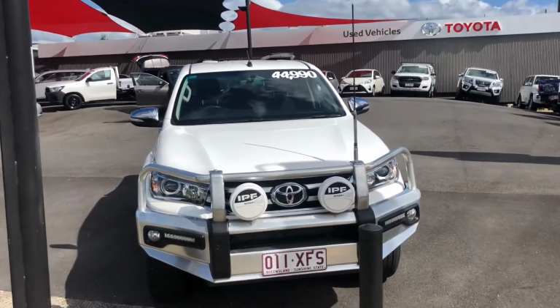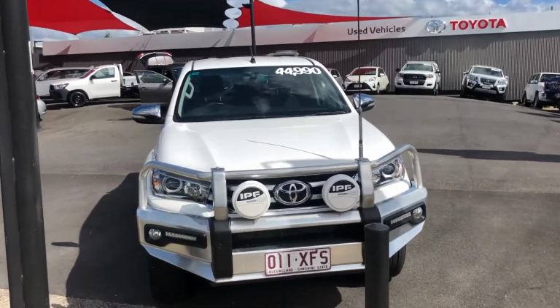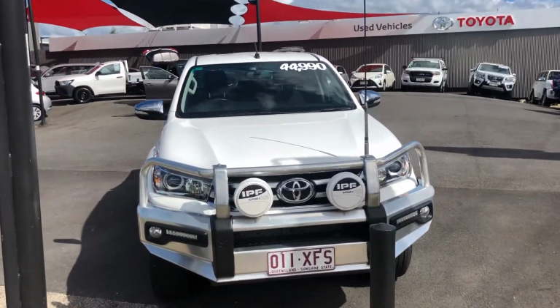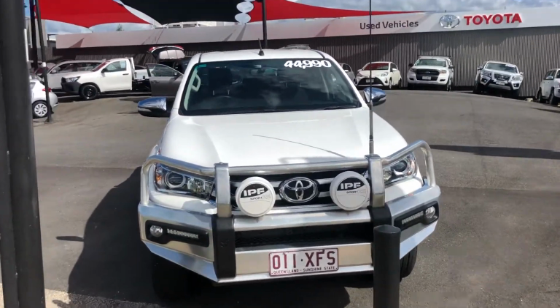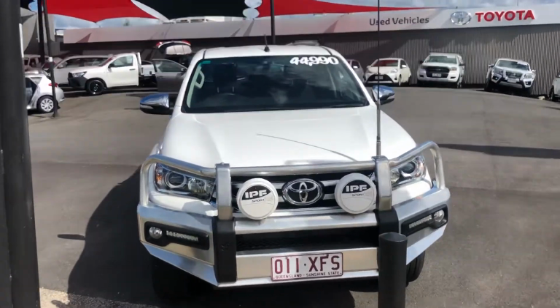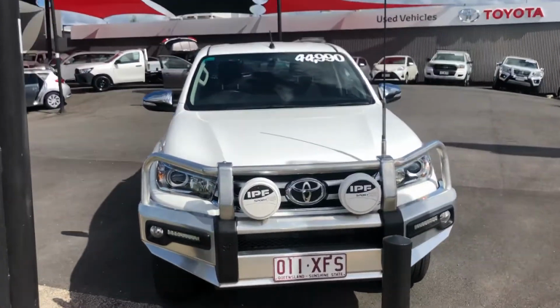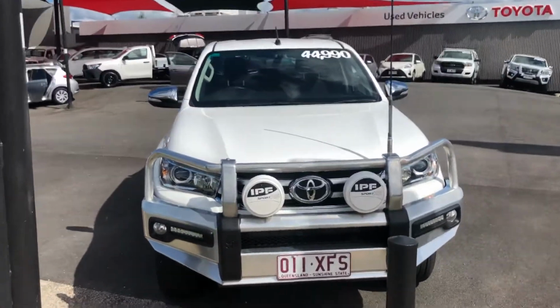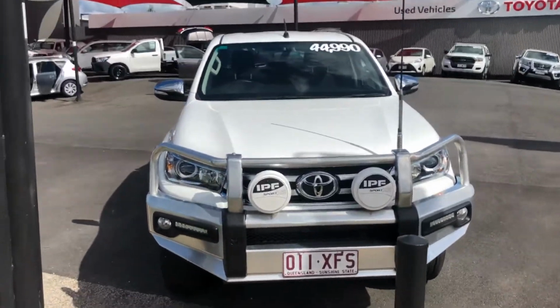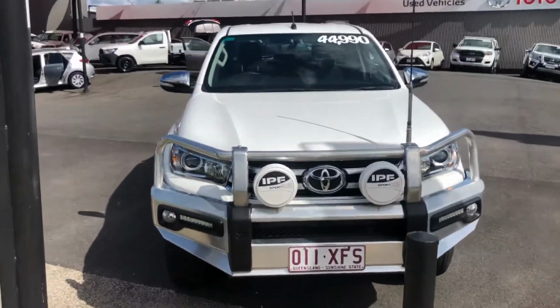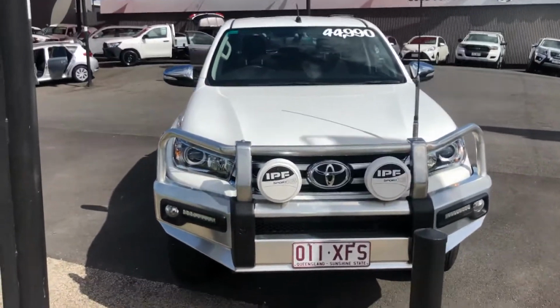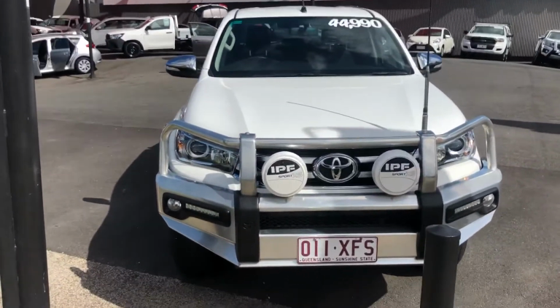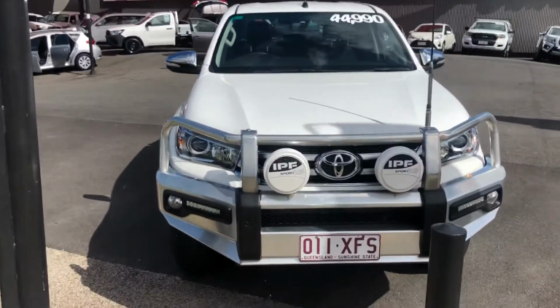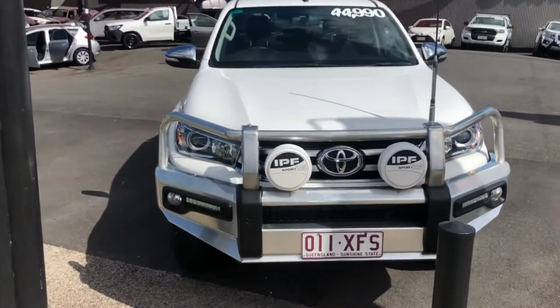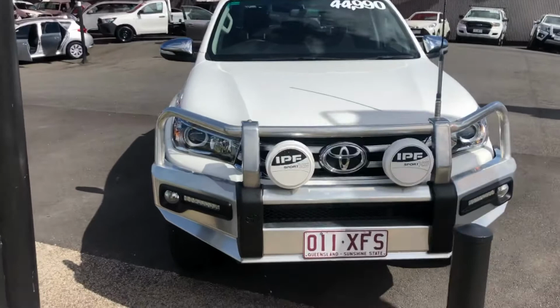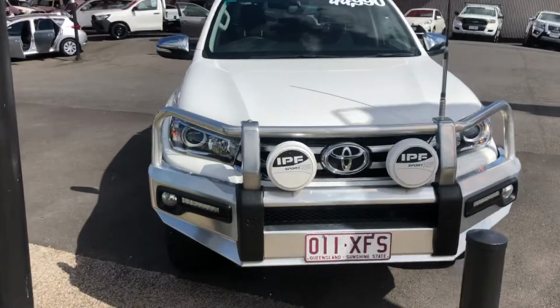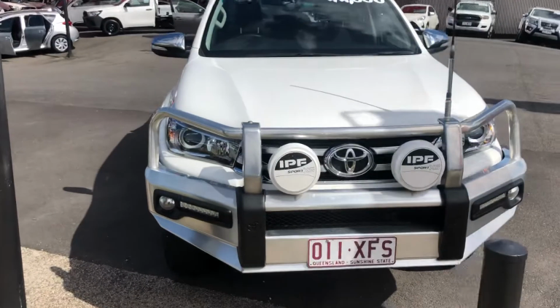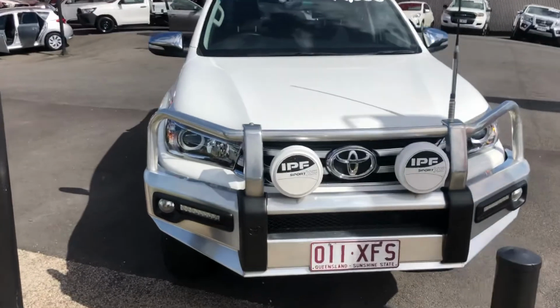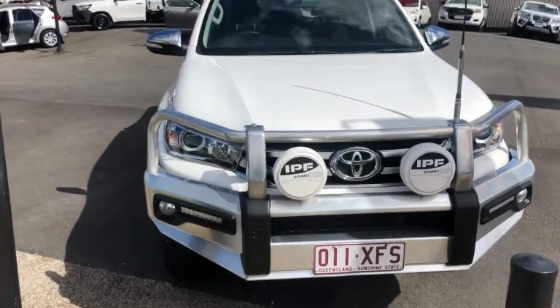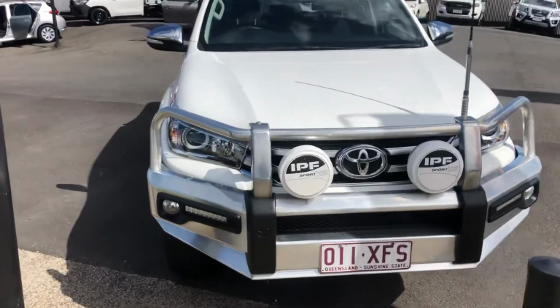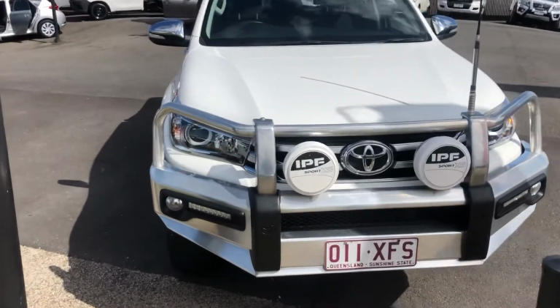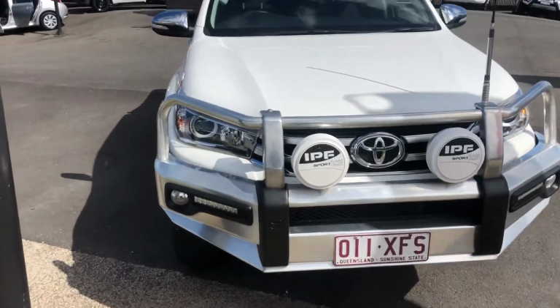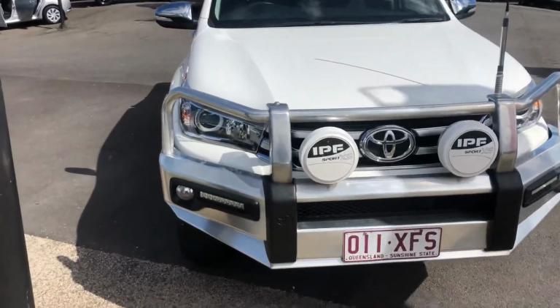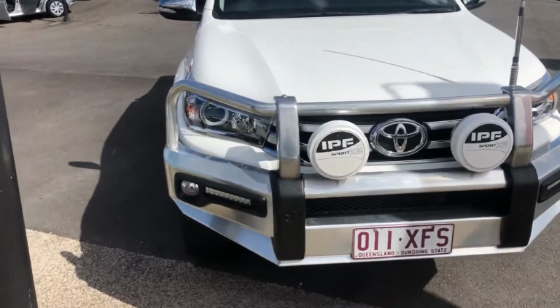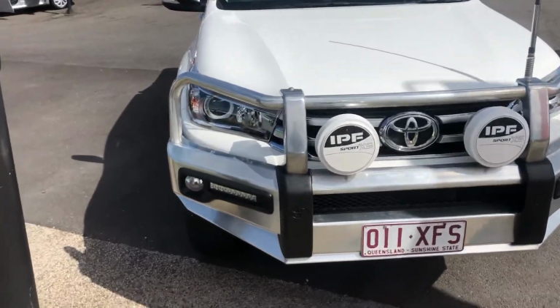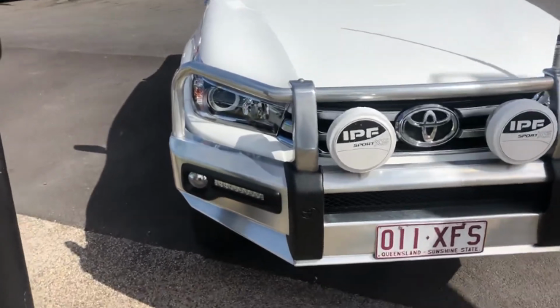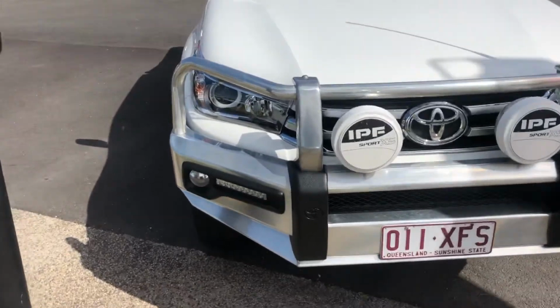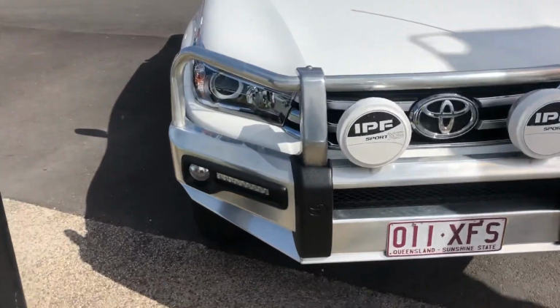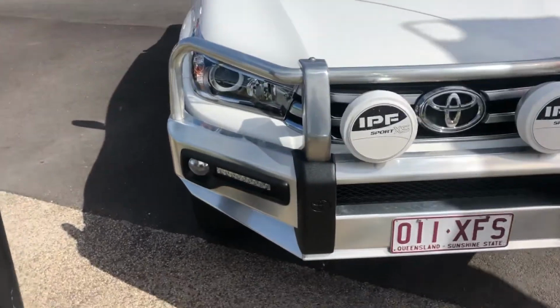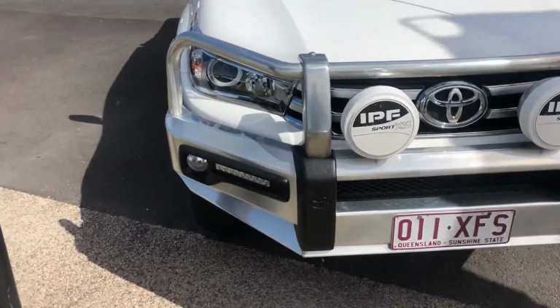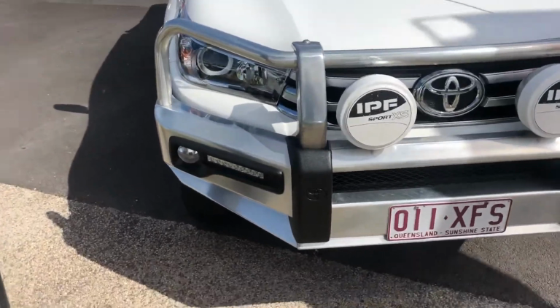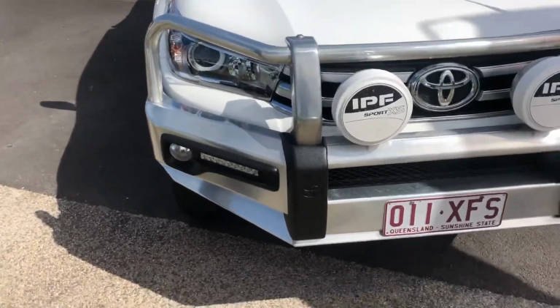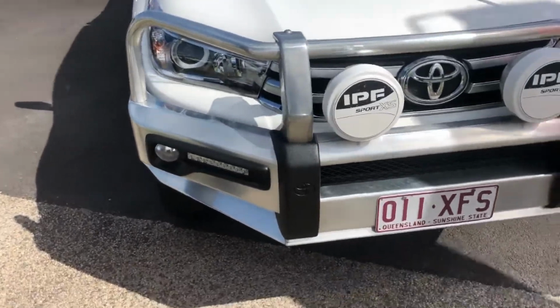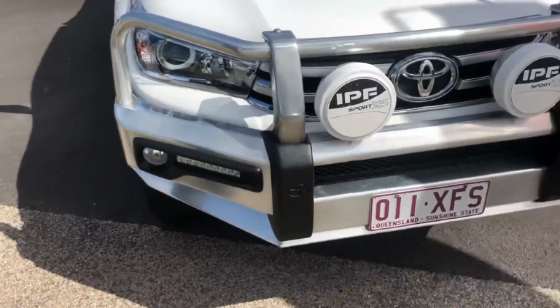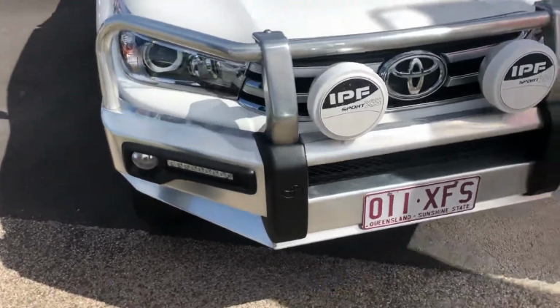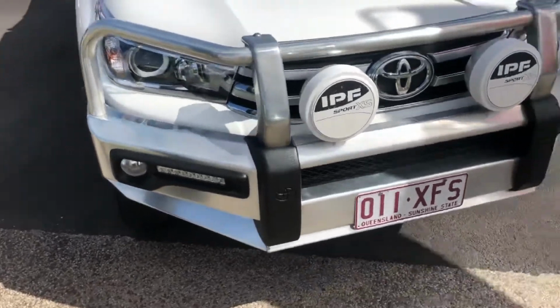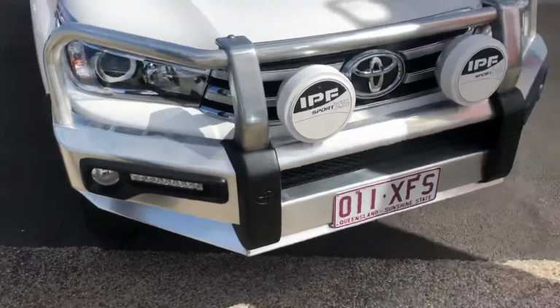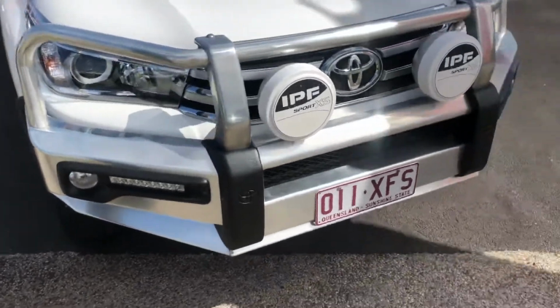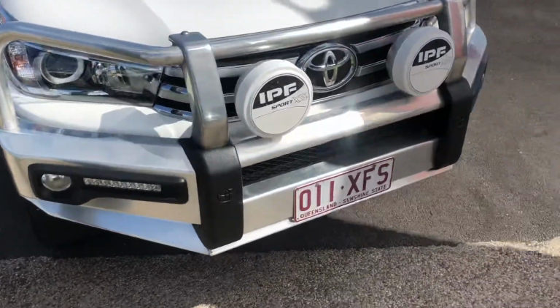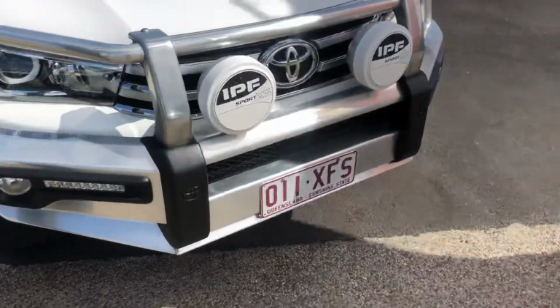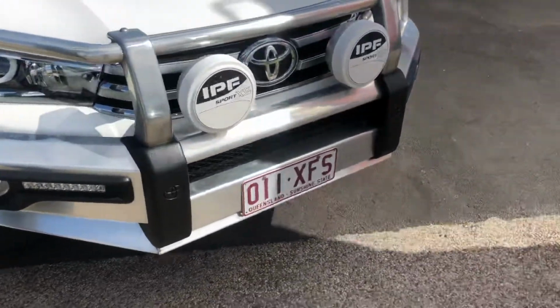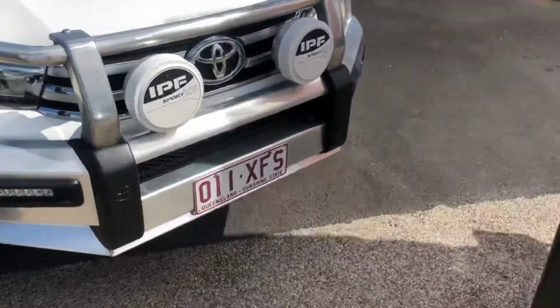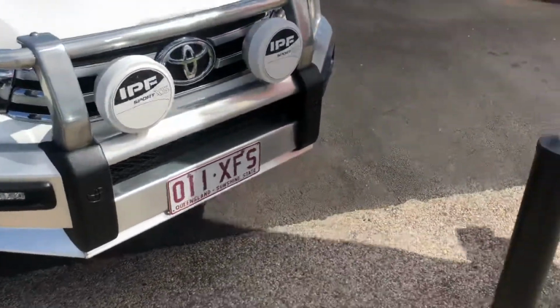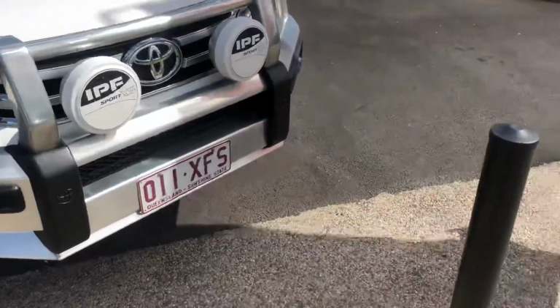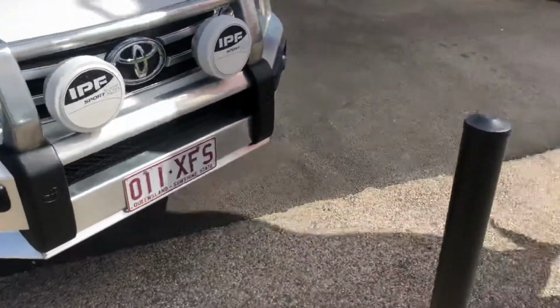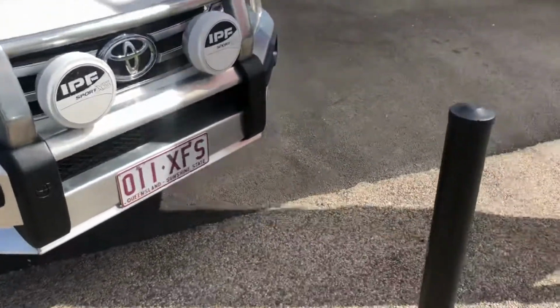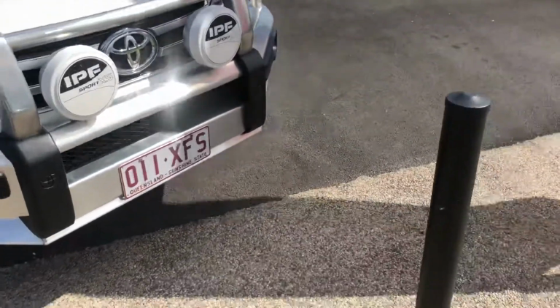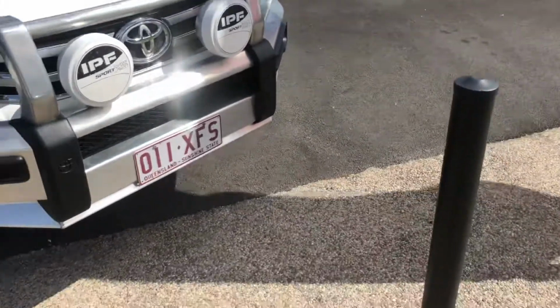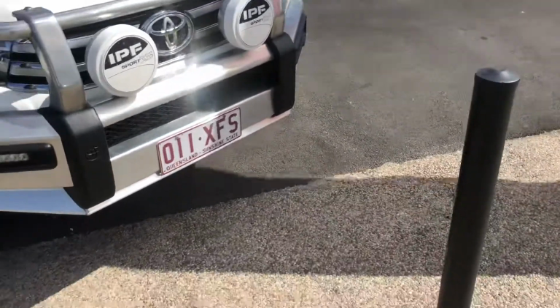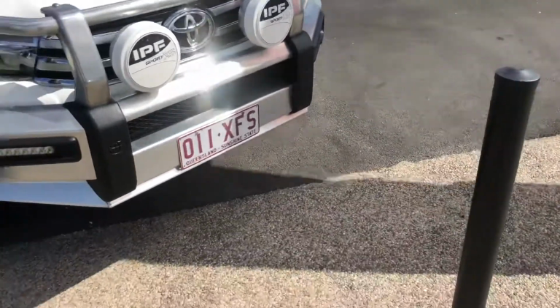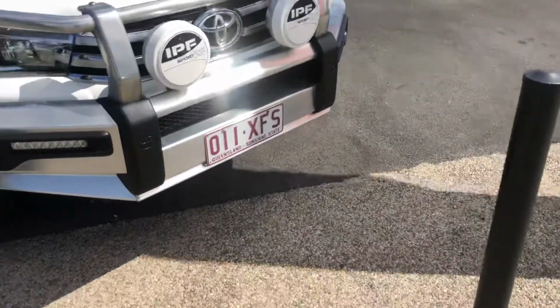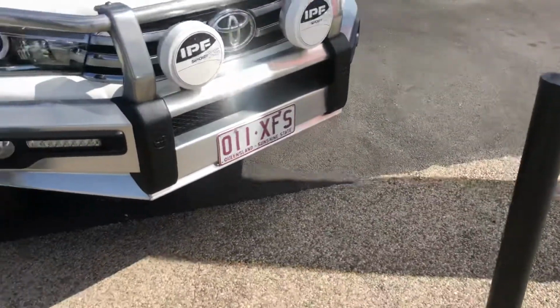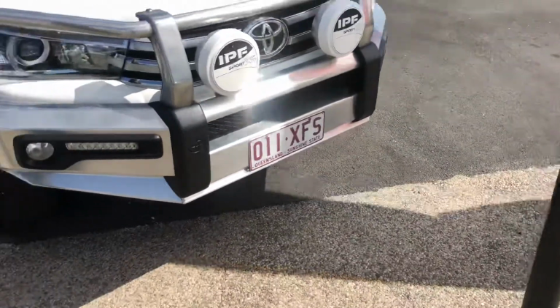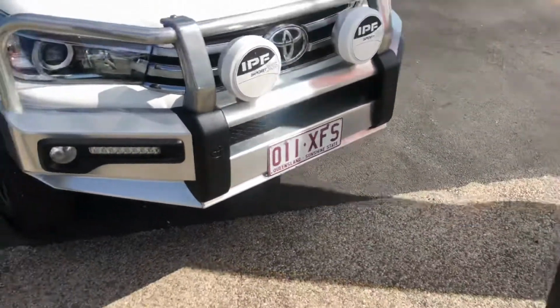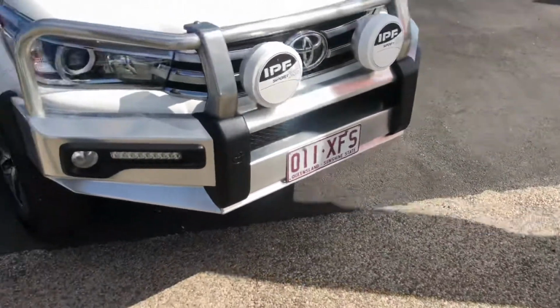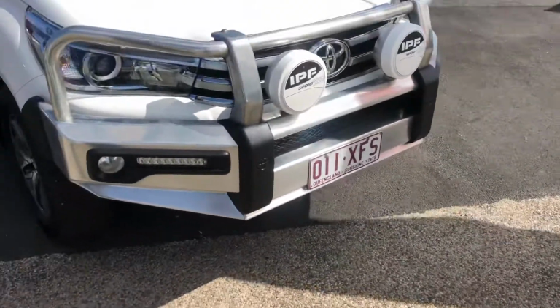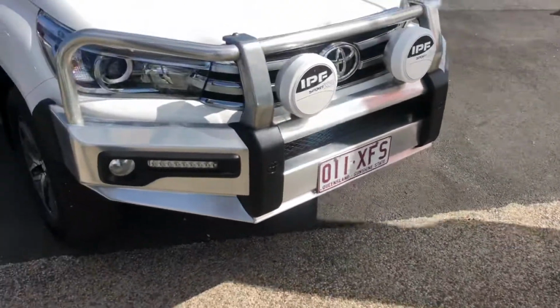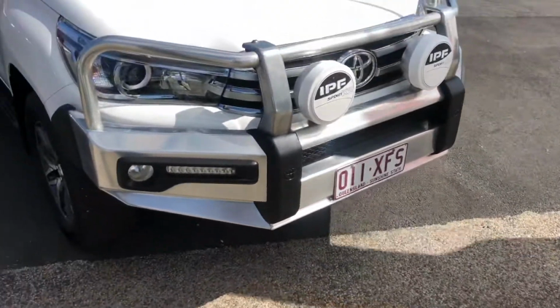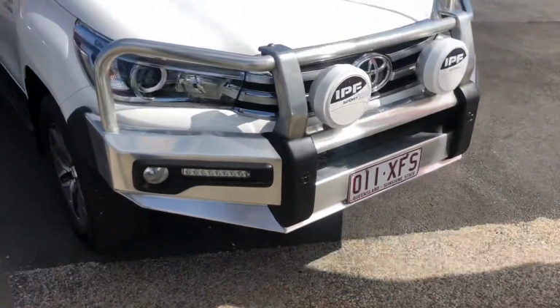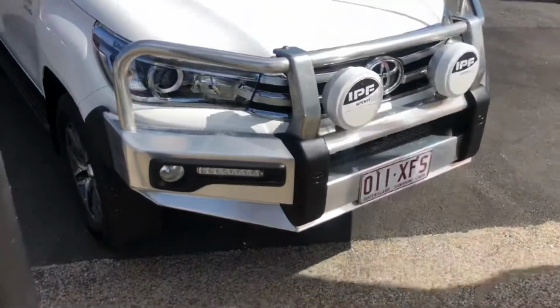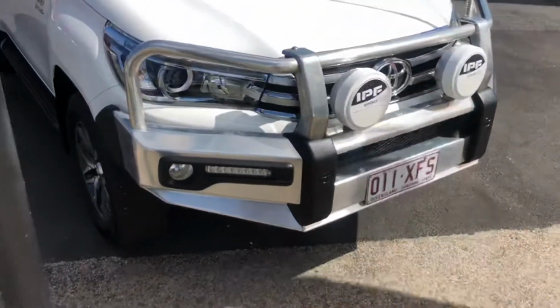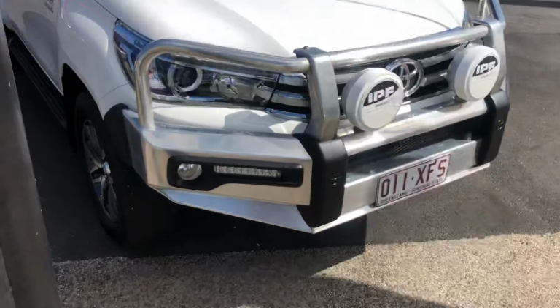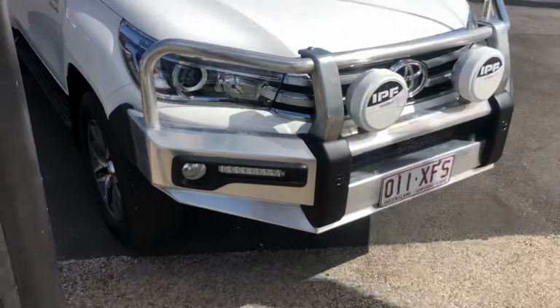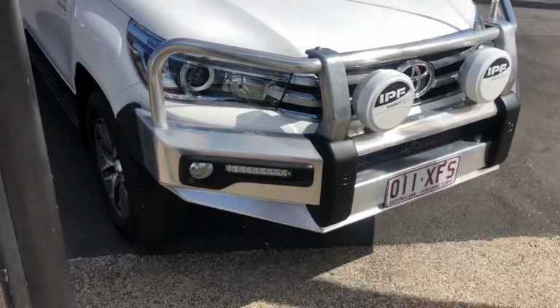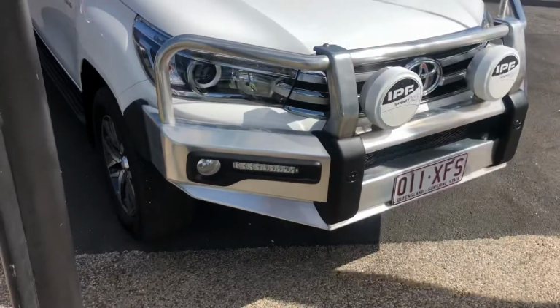I'm just going to go over the full condition of the vehicle and show you as much as I can about it. We can go from there should you have any questions.